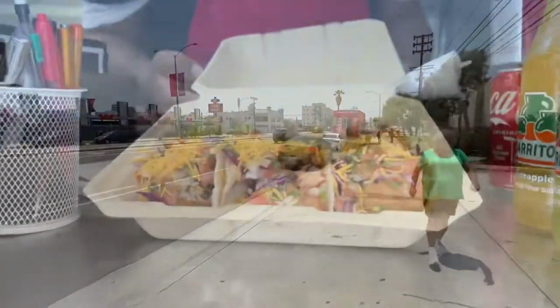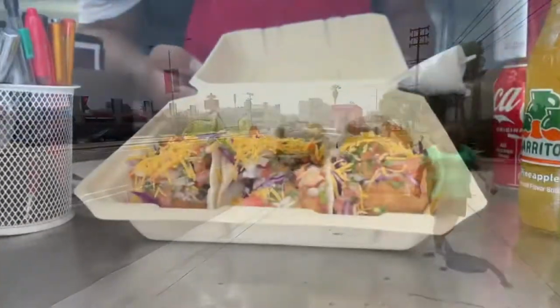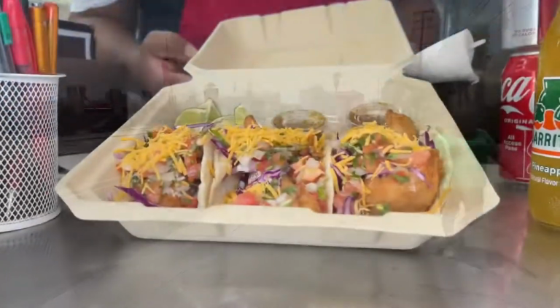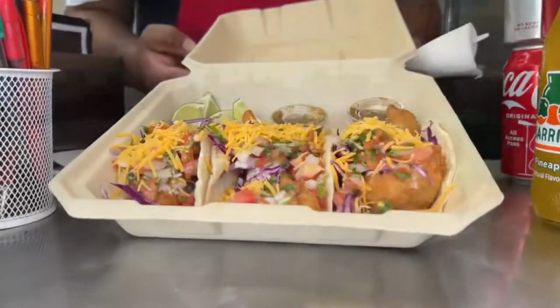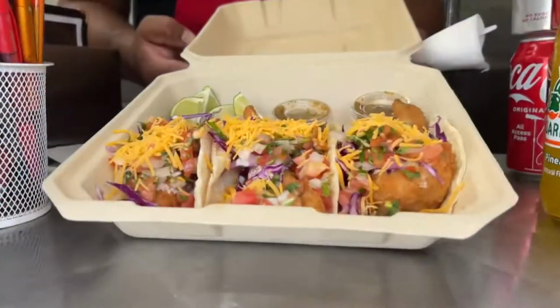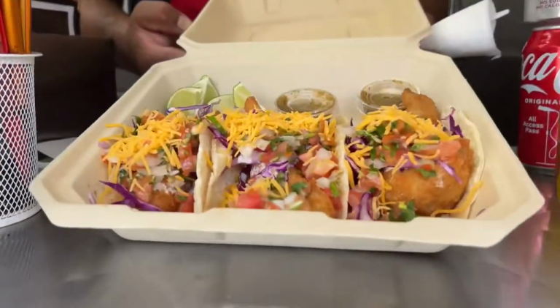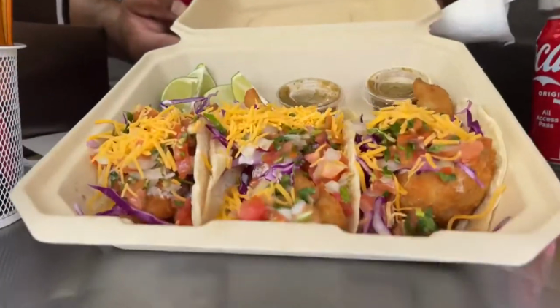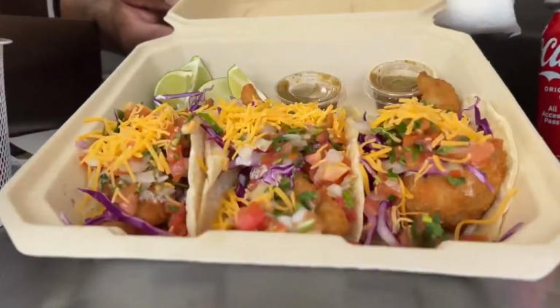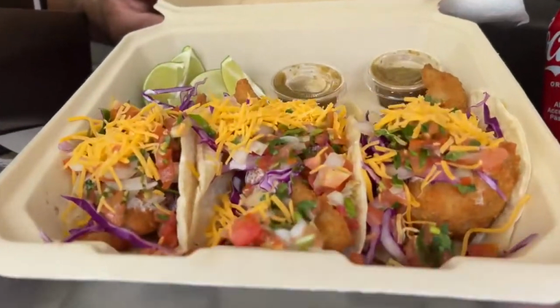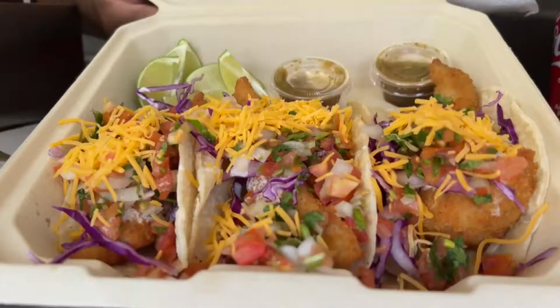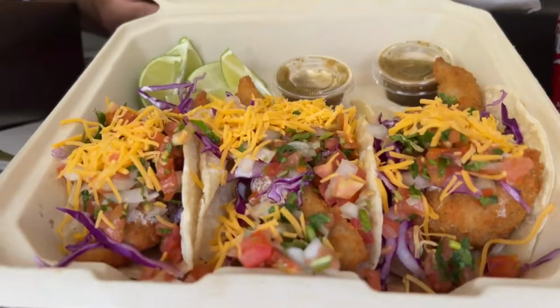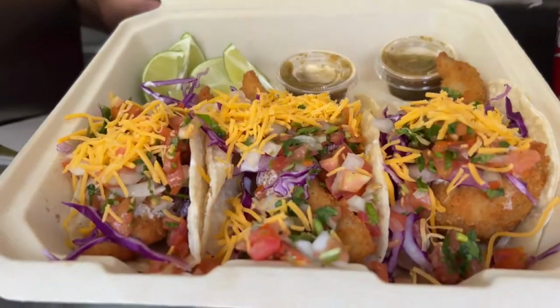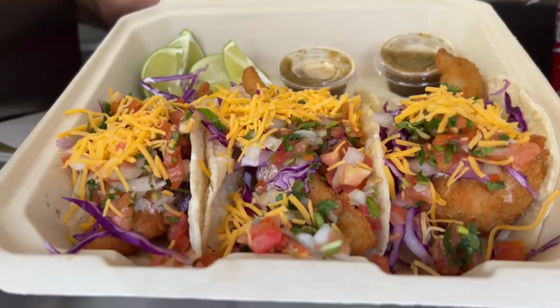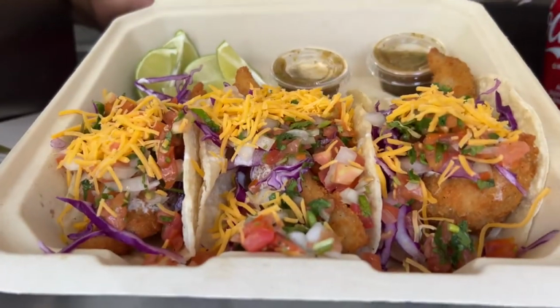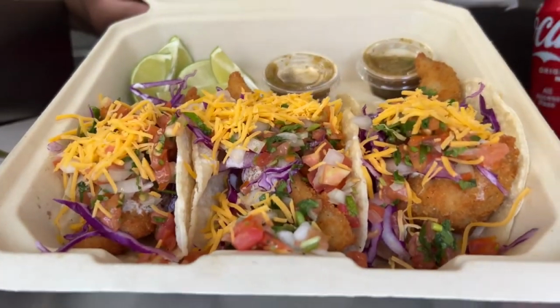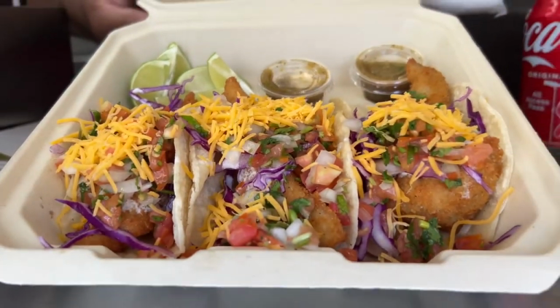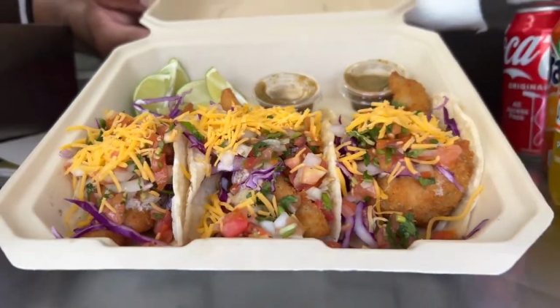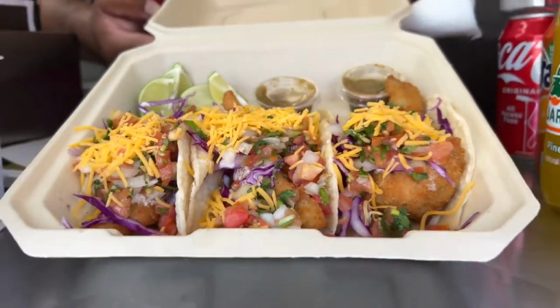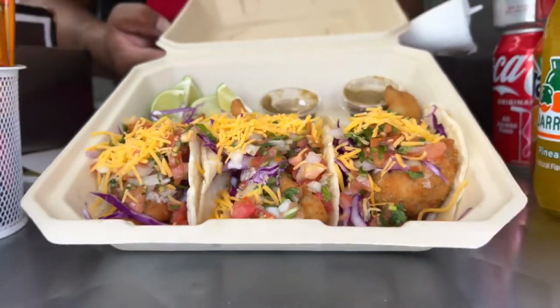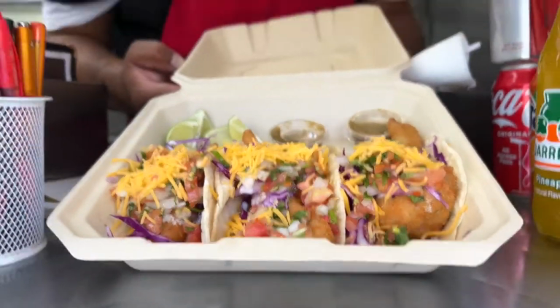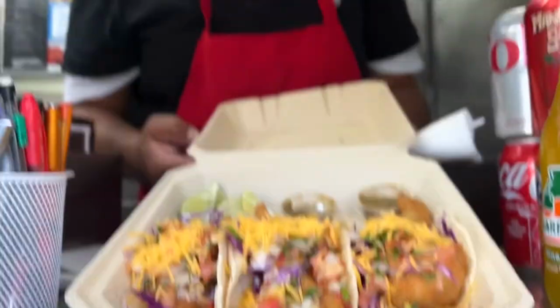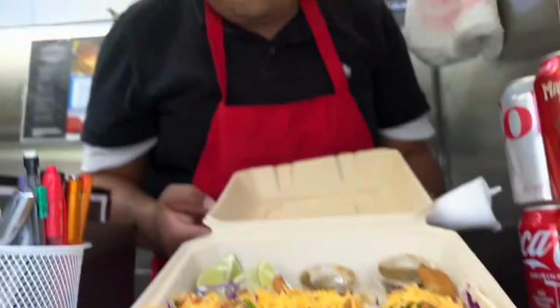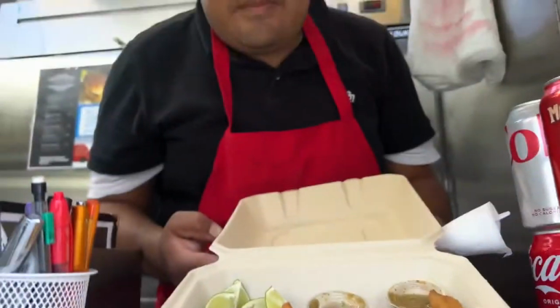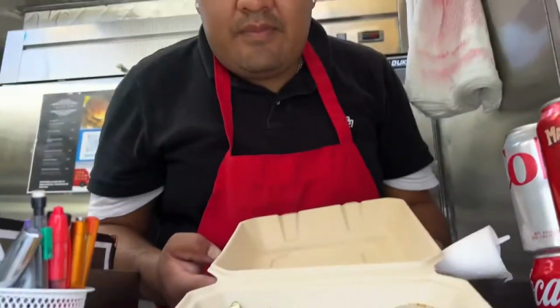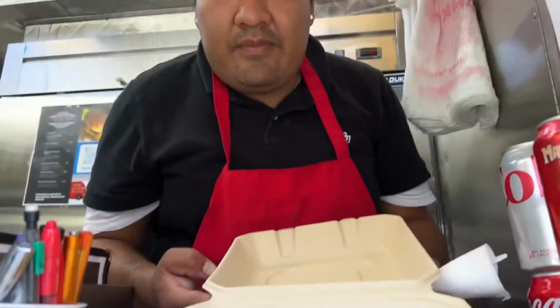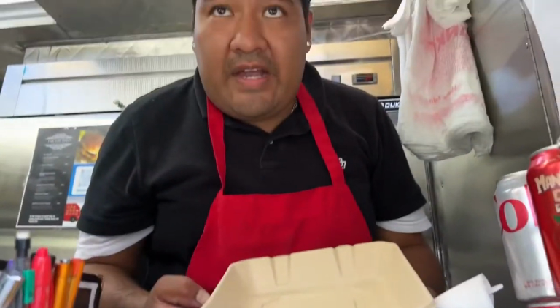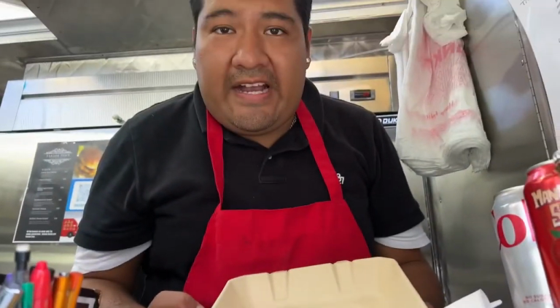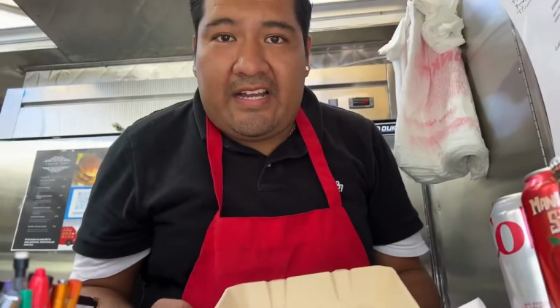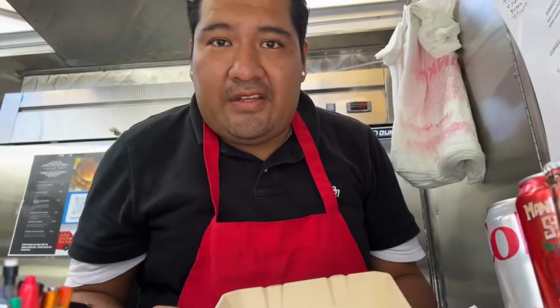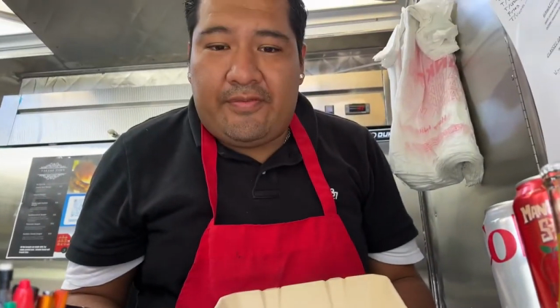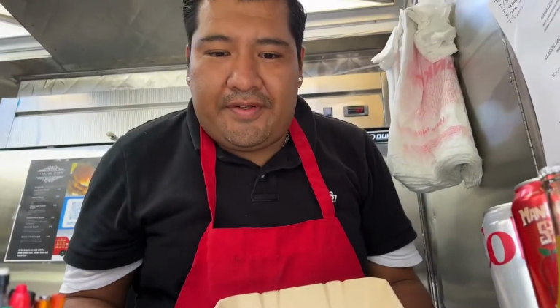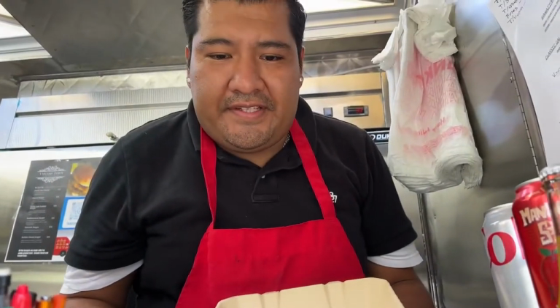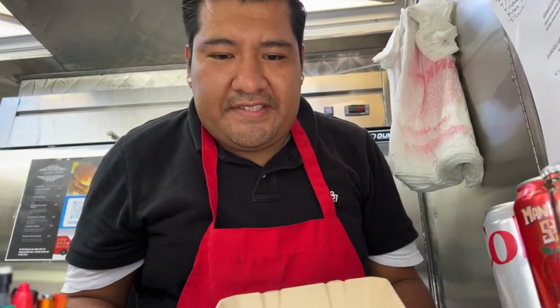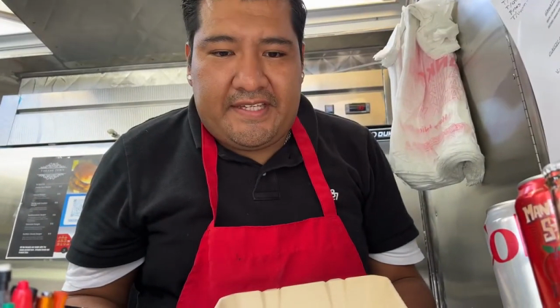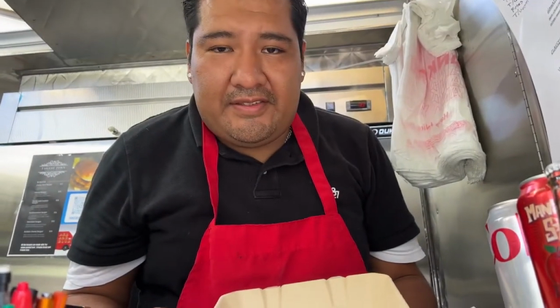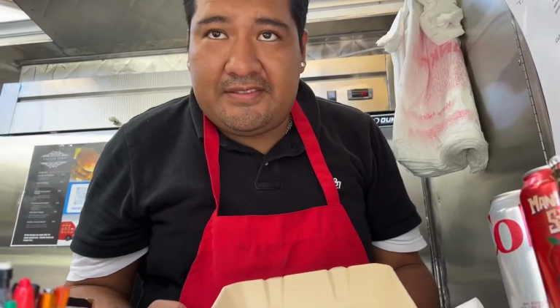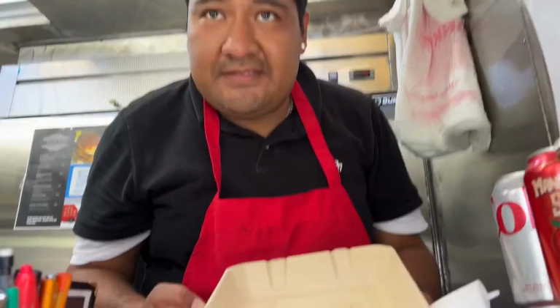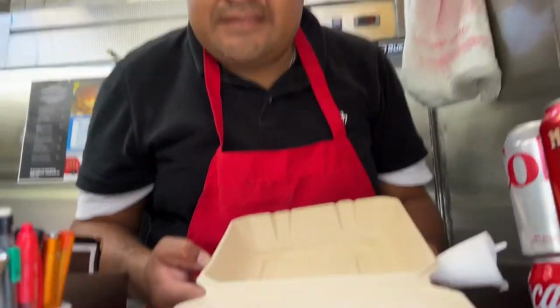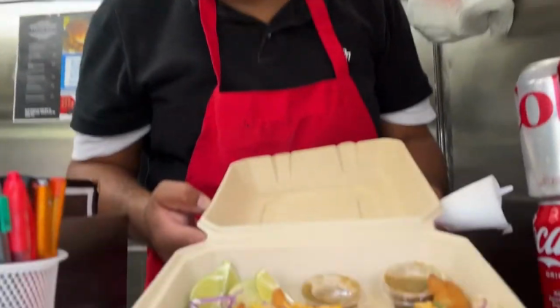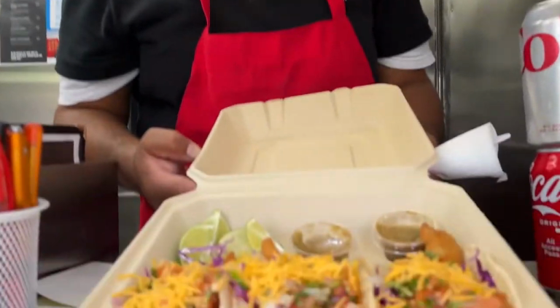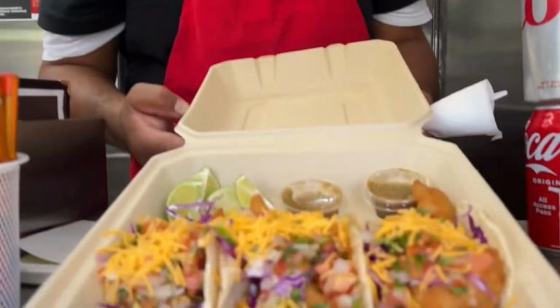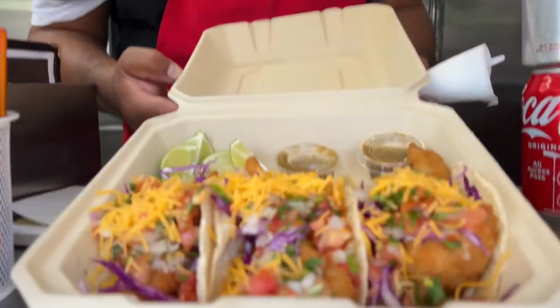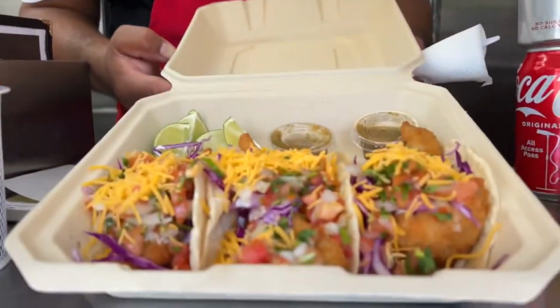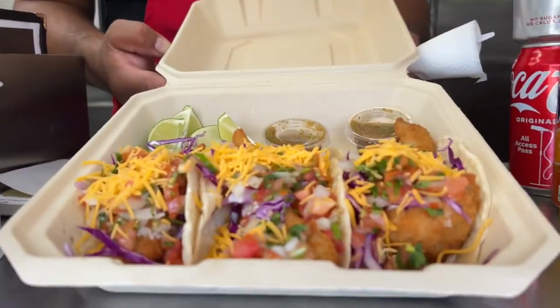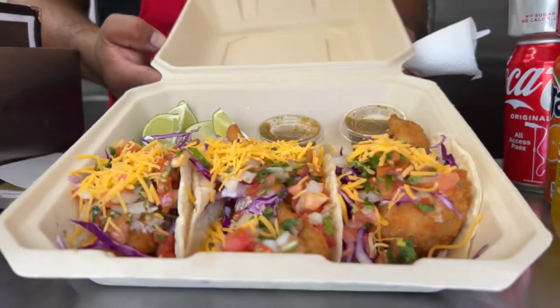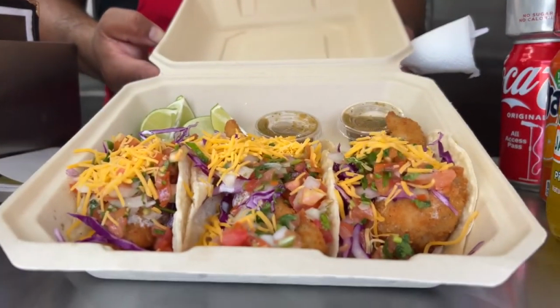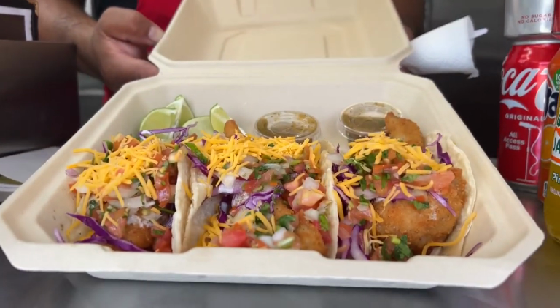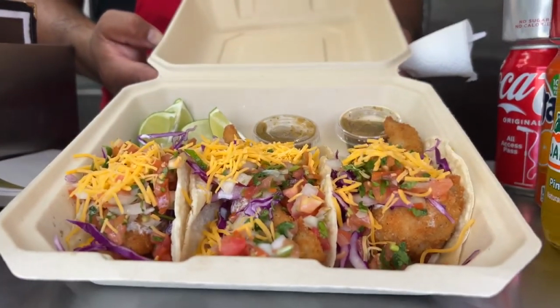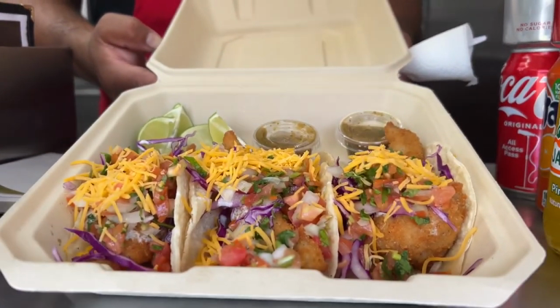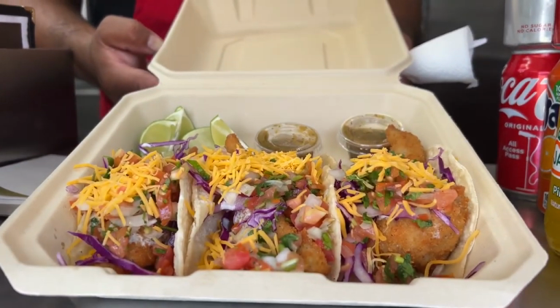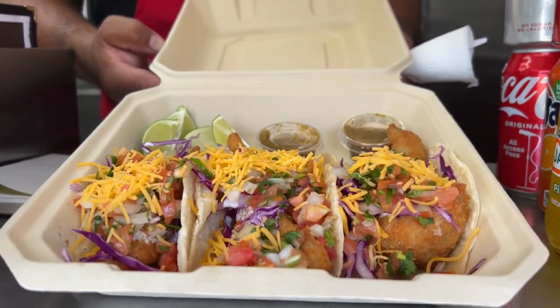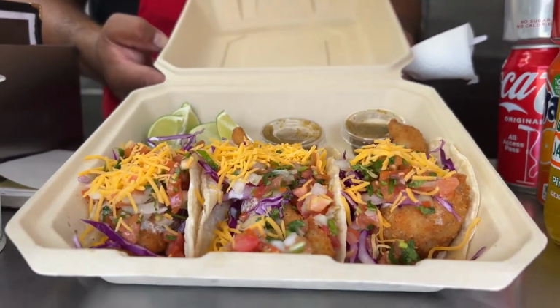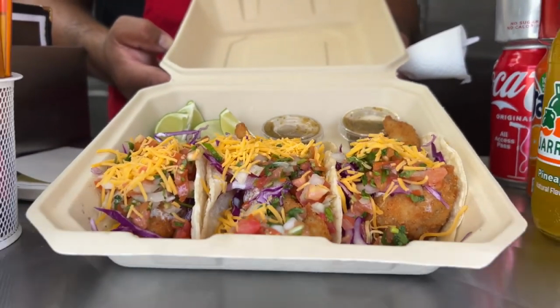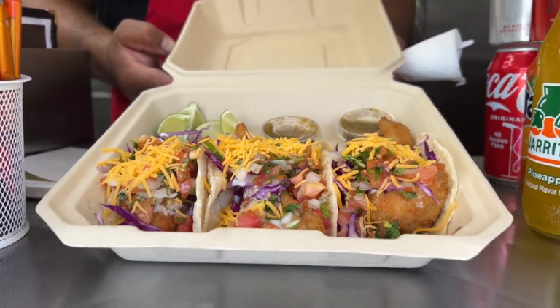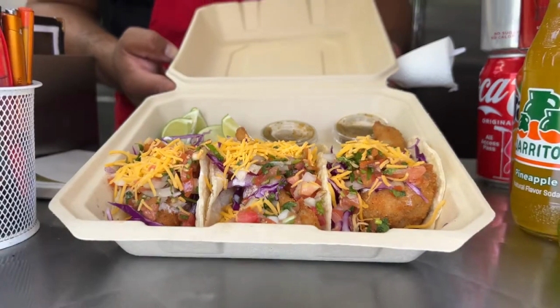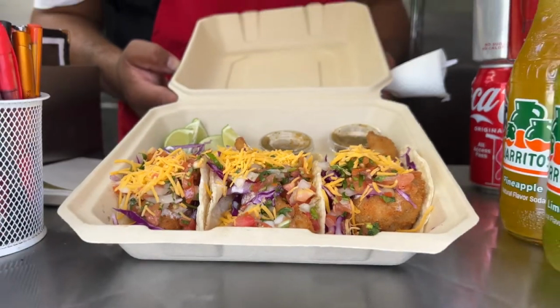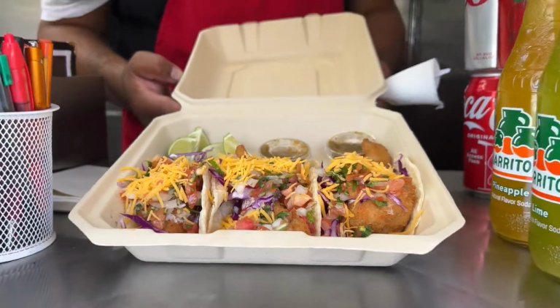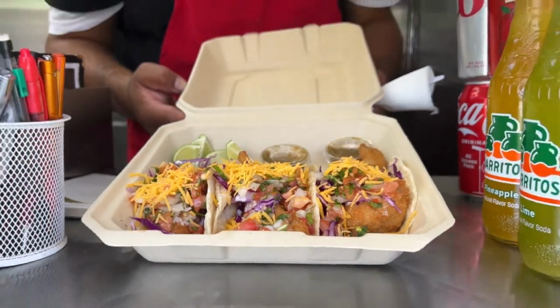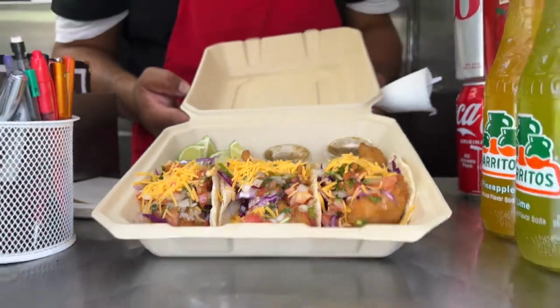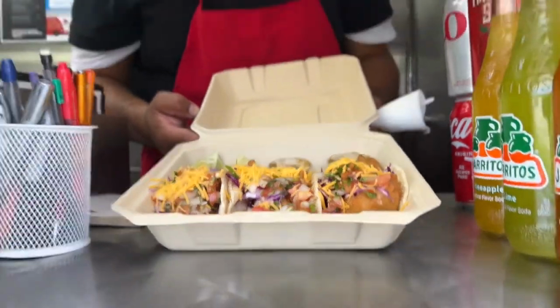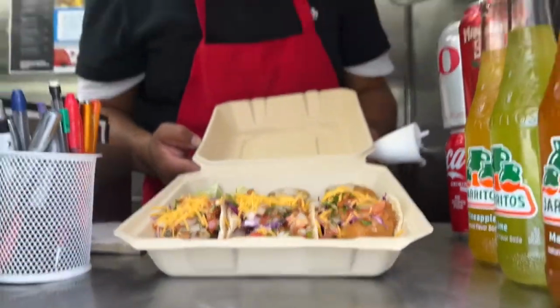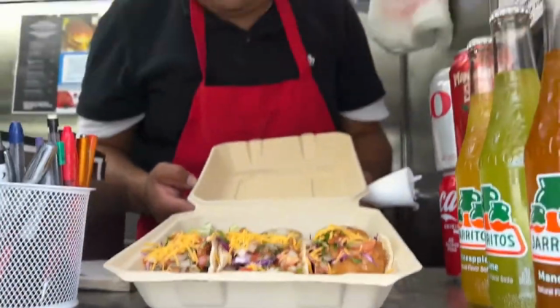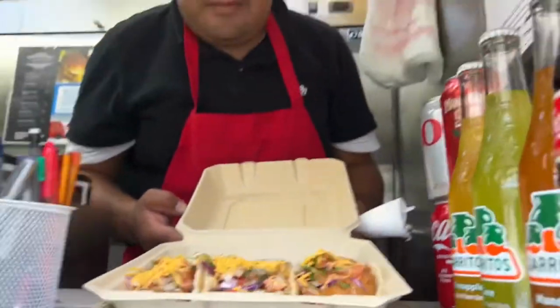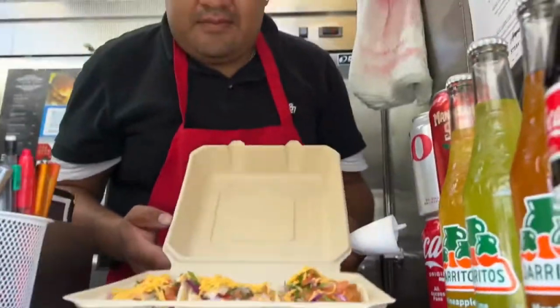We've been presented with our tacos — fish tacos, Baja California style. The master taco maker. They're gonna be delicious.